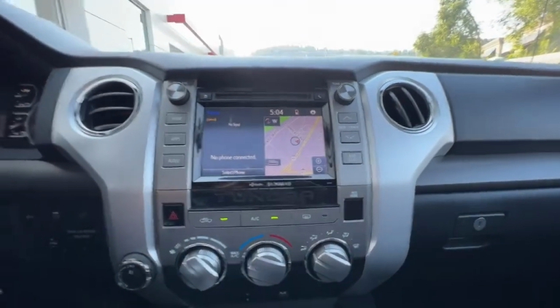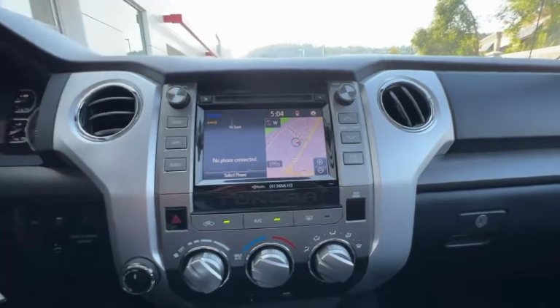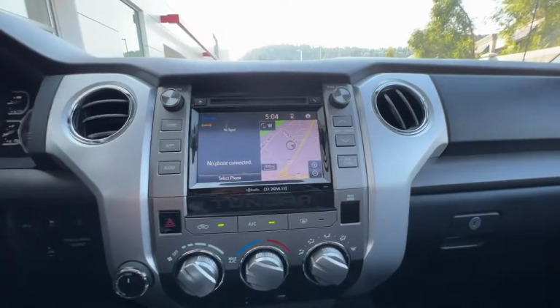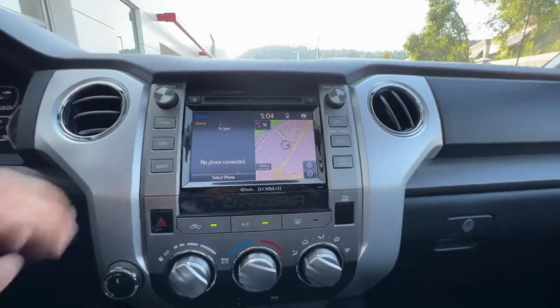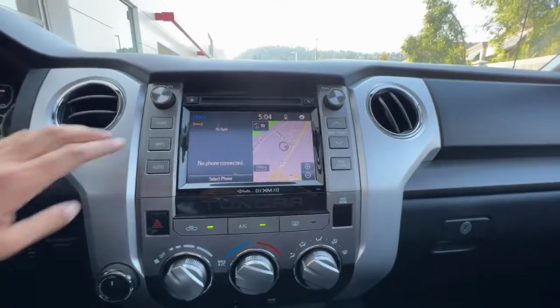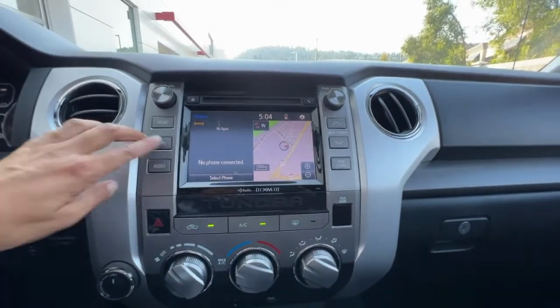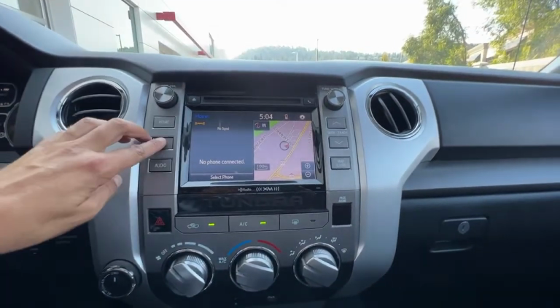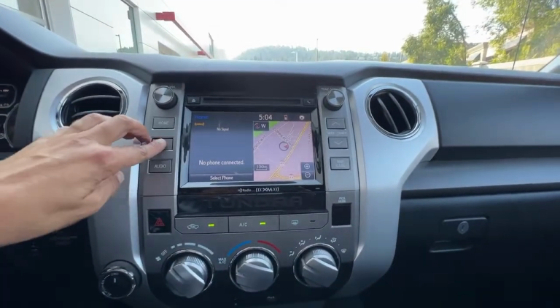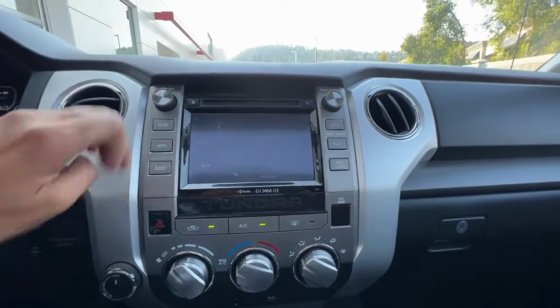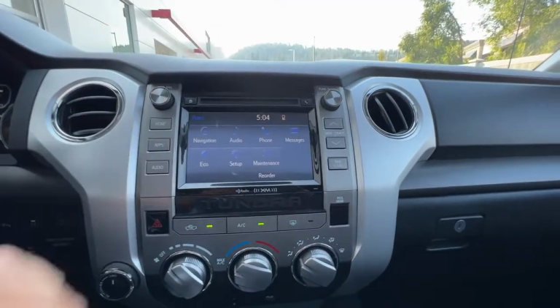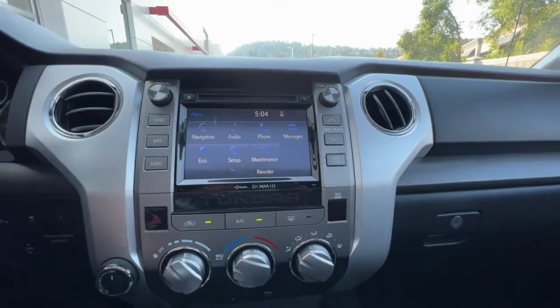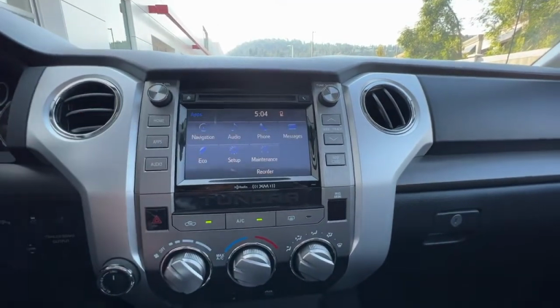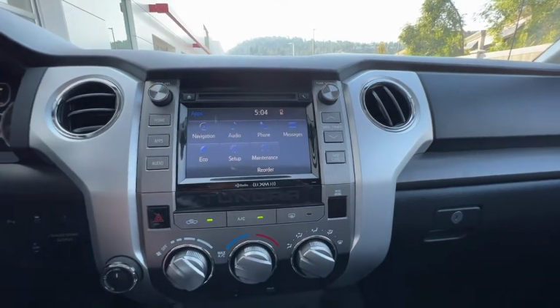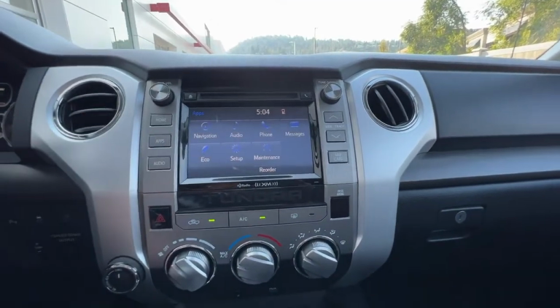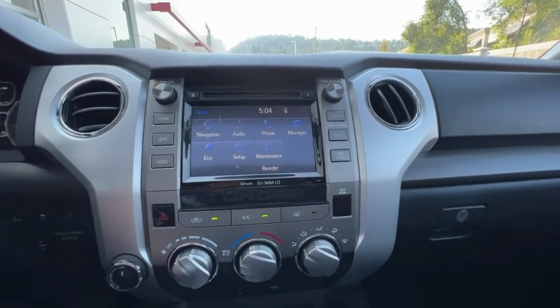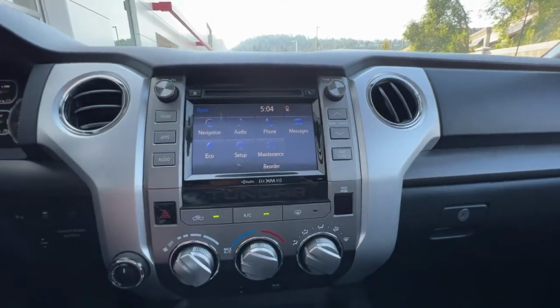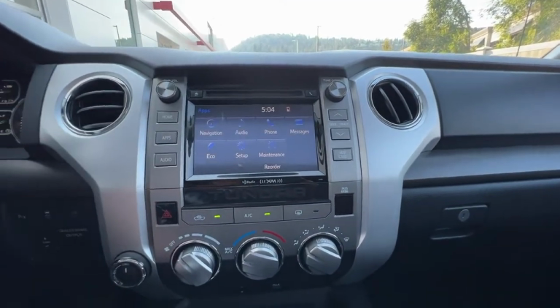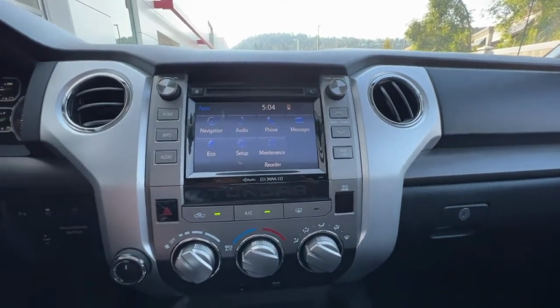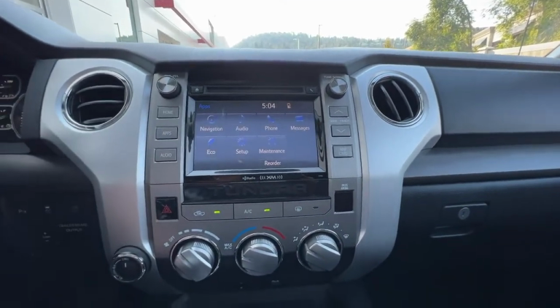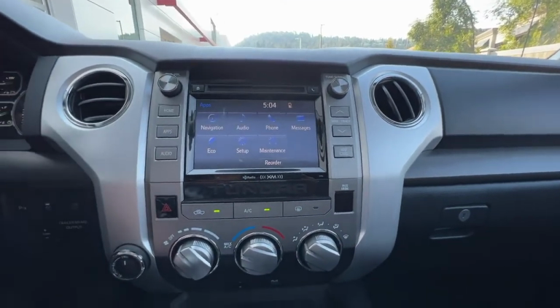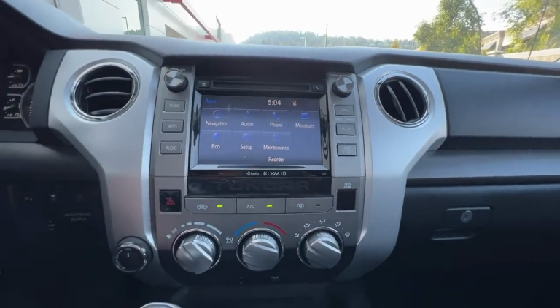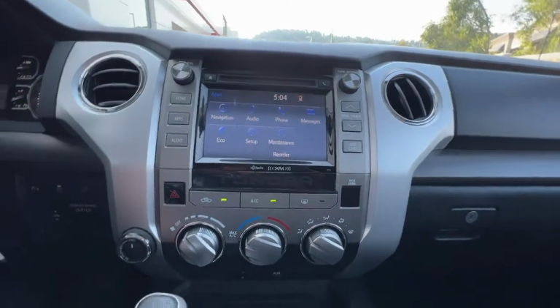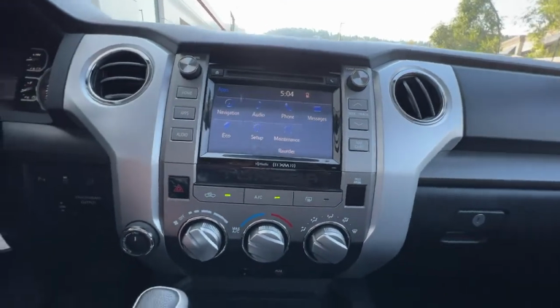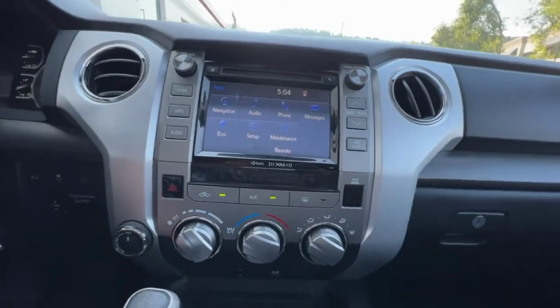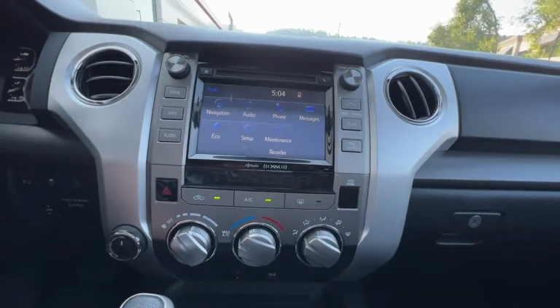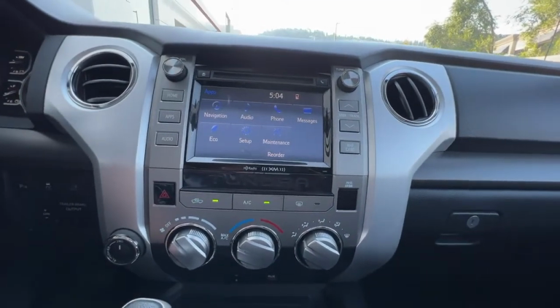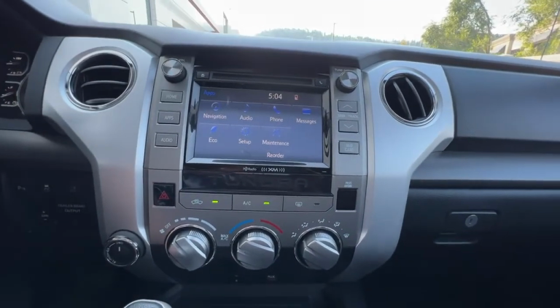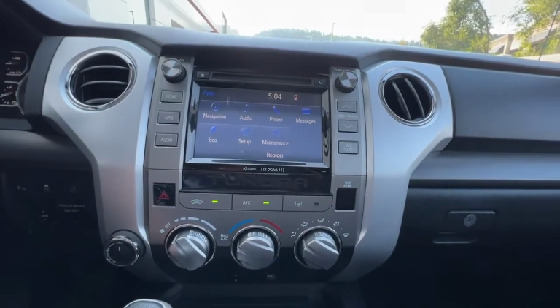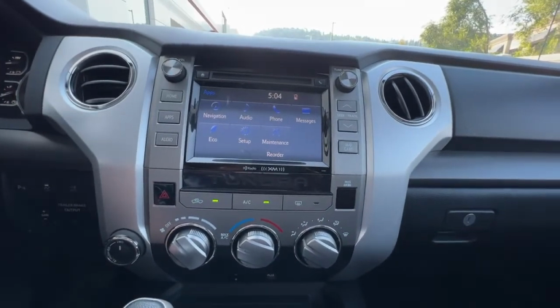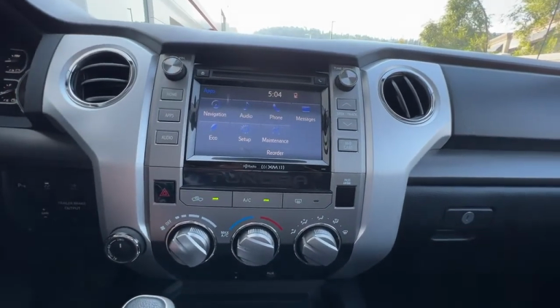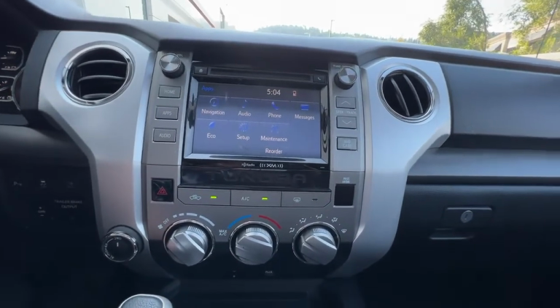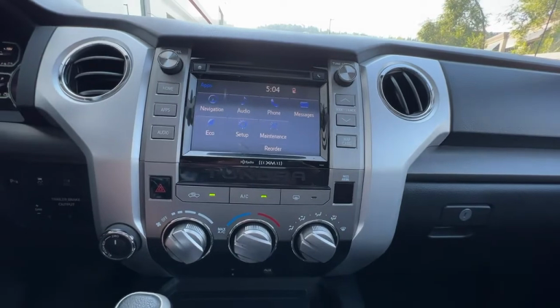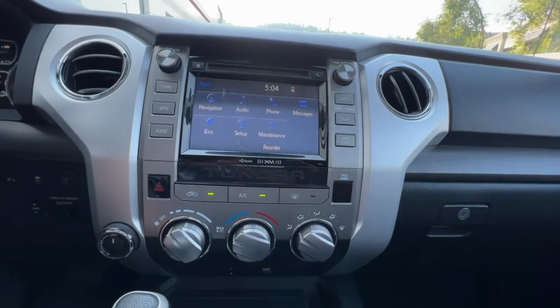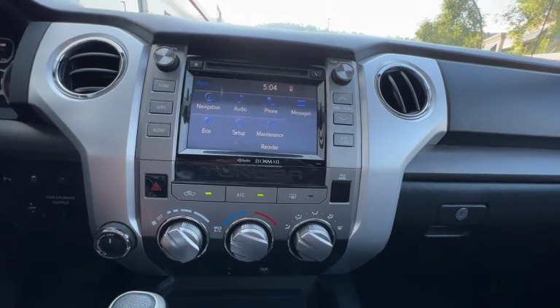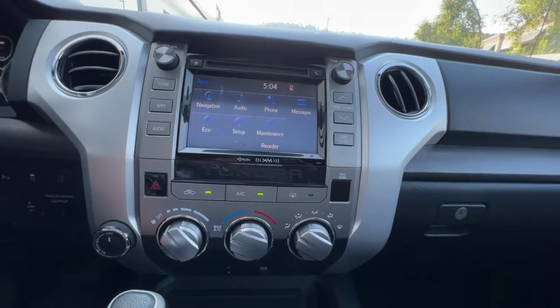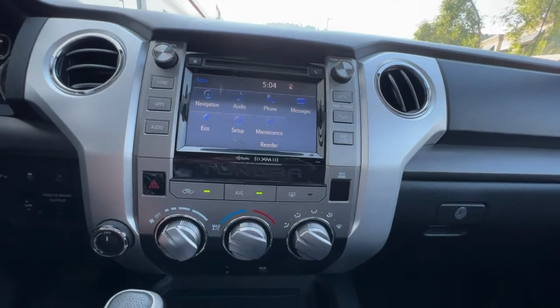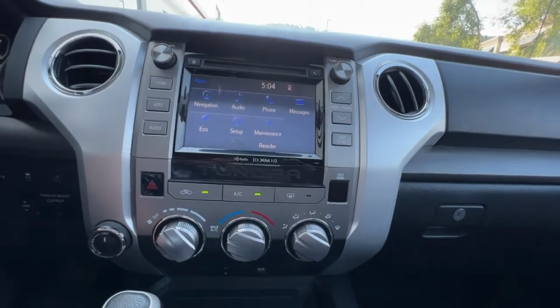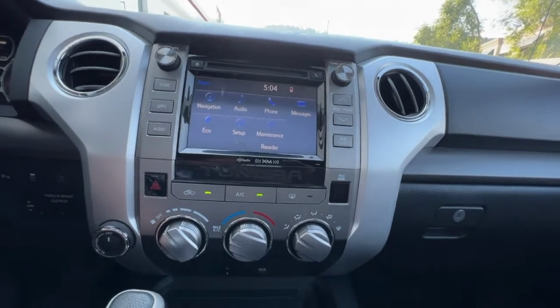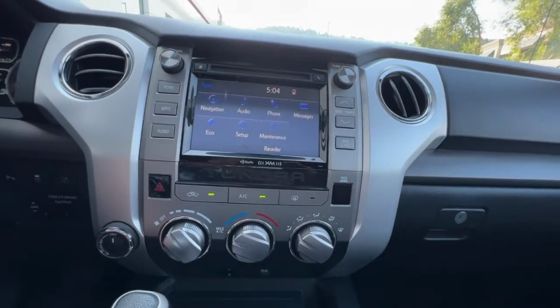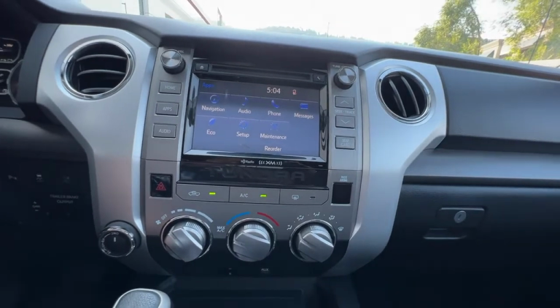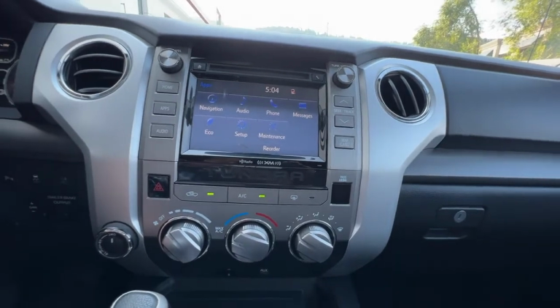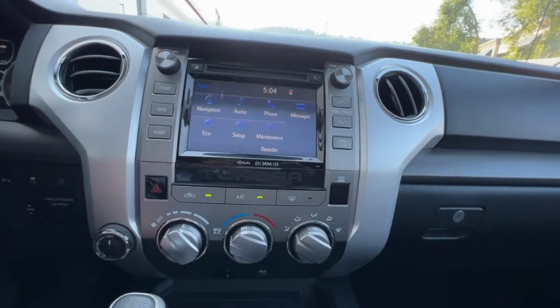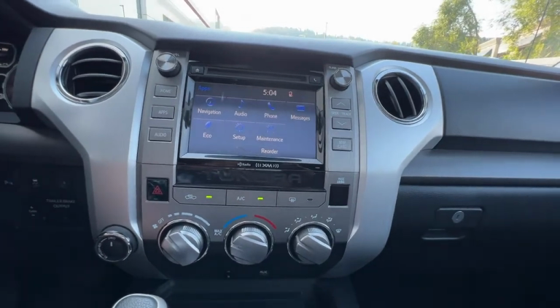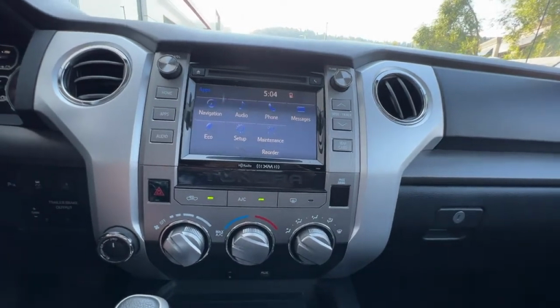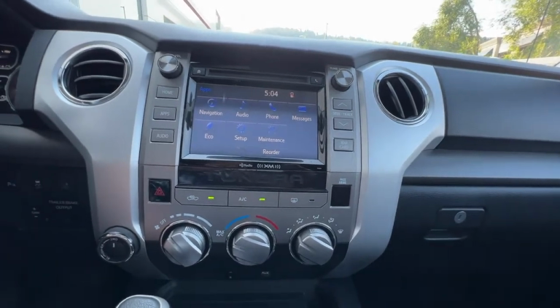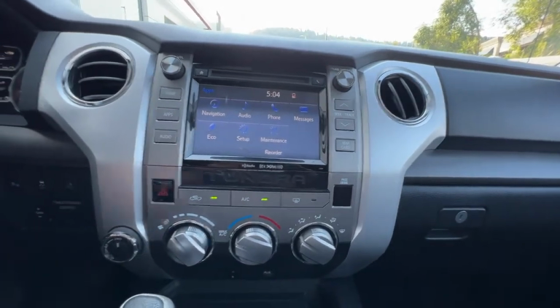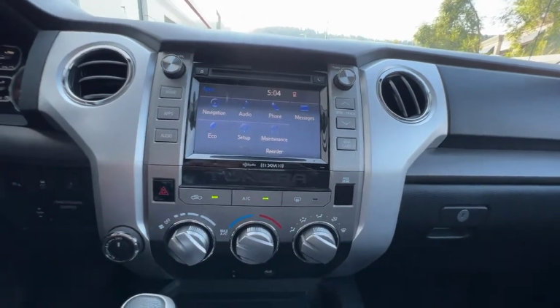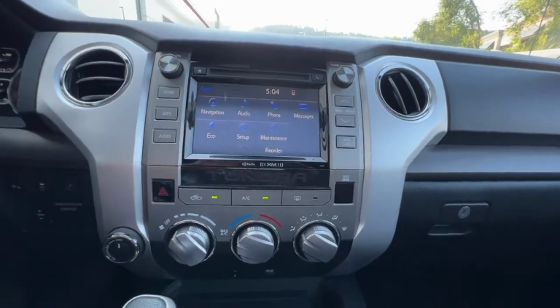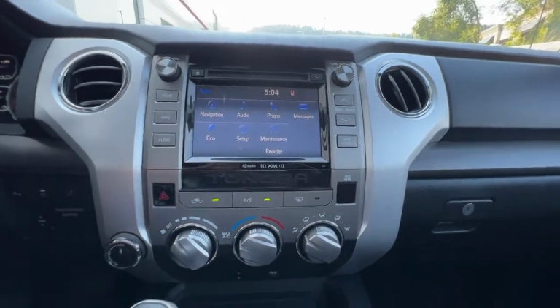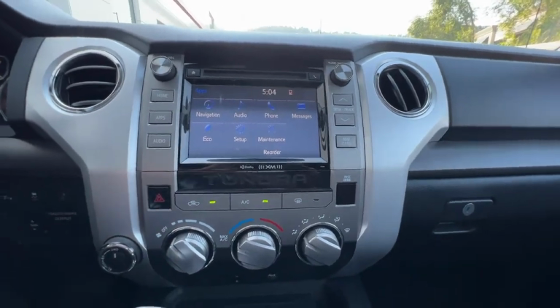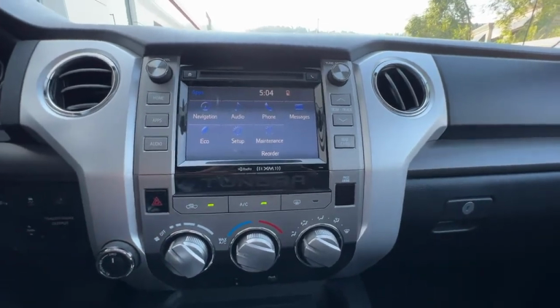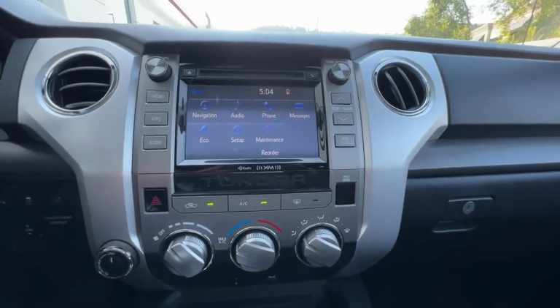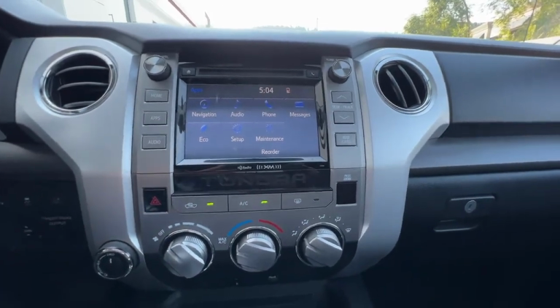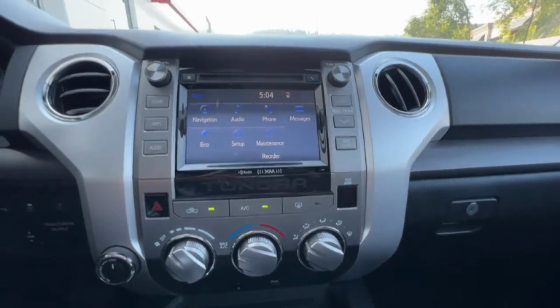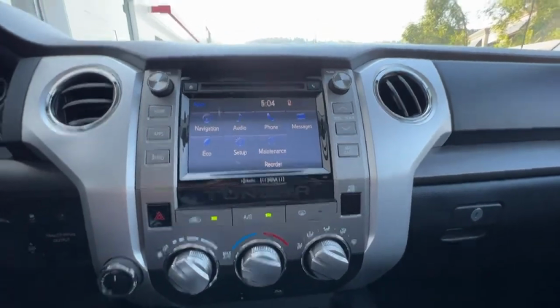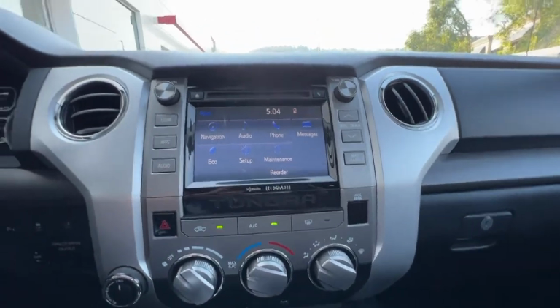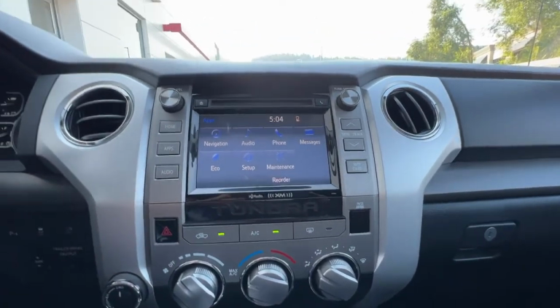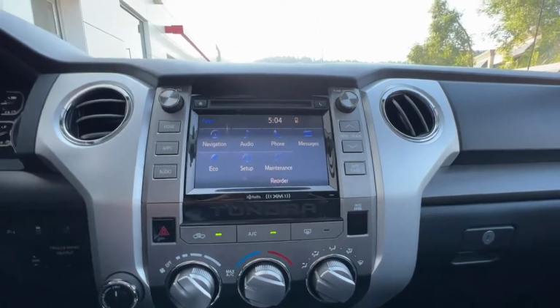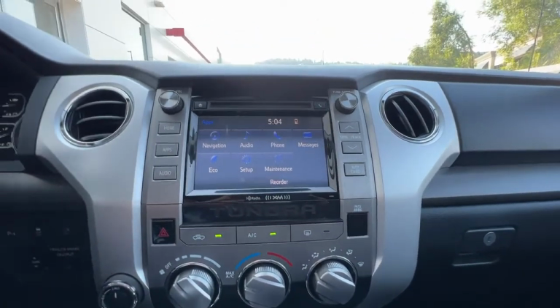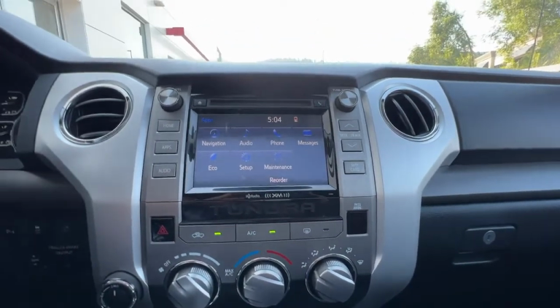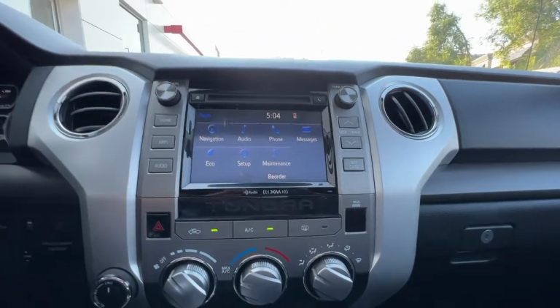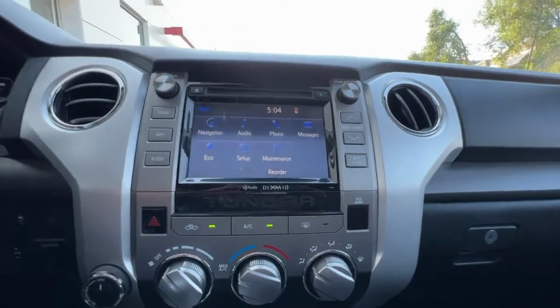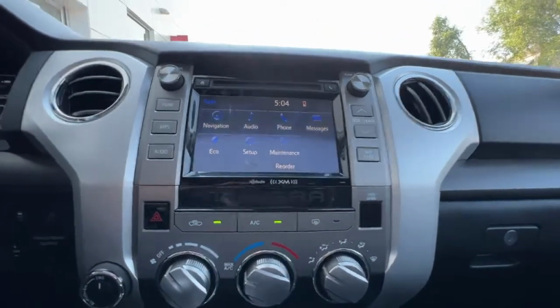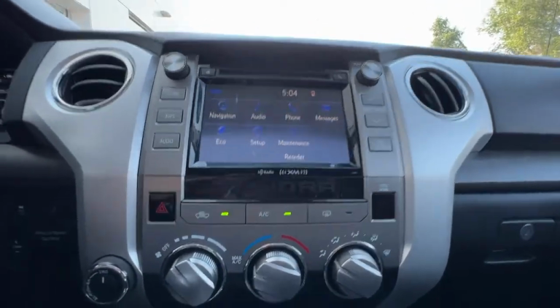If we hit the apps button right there, you can also go in and customize your center dash to be exactly how you like it.